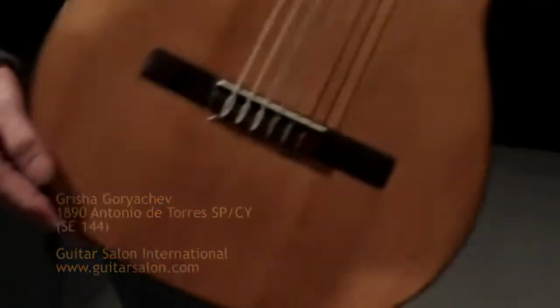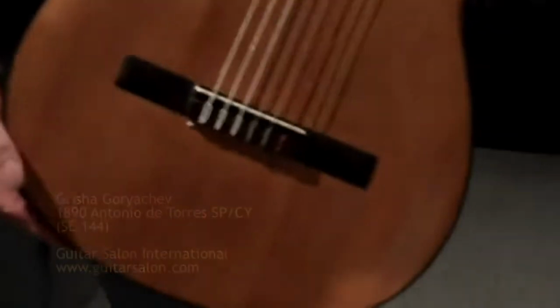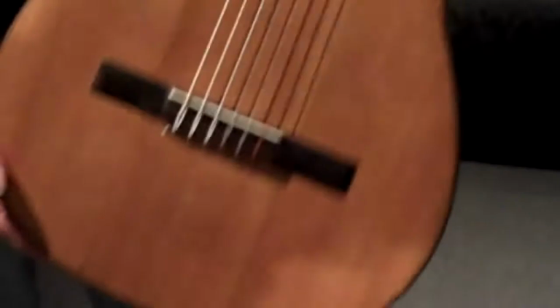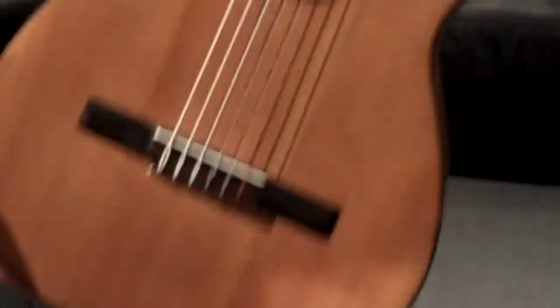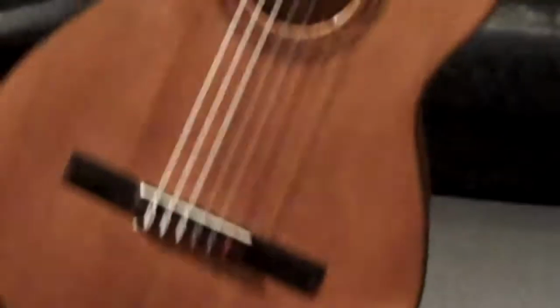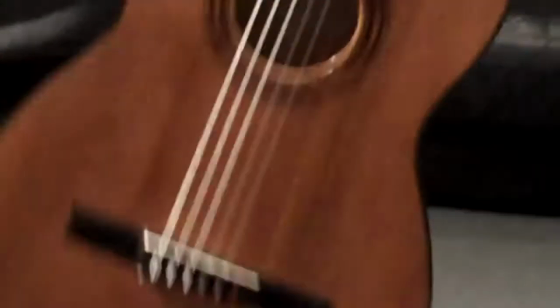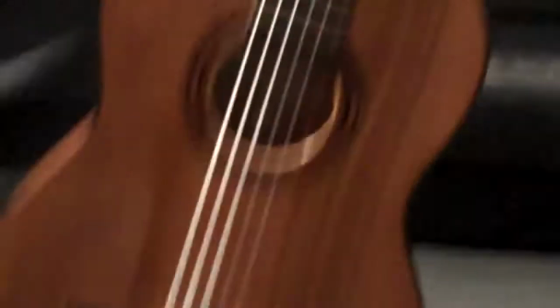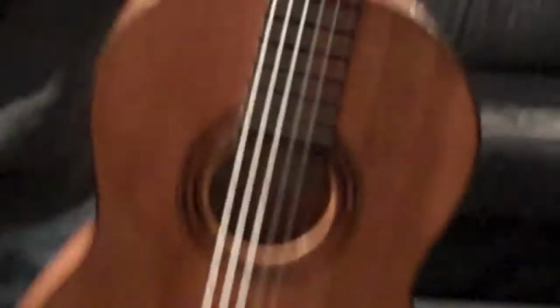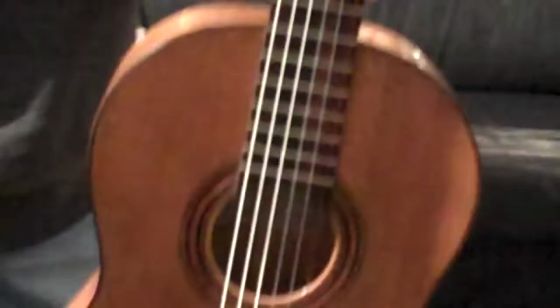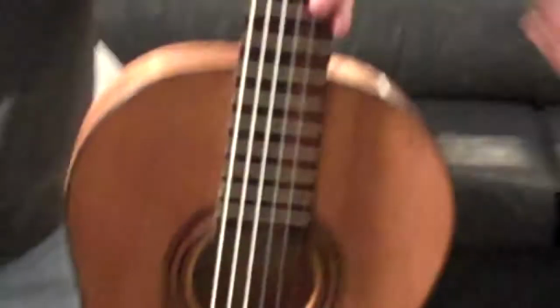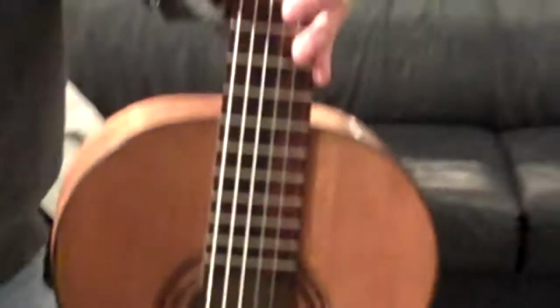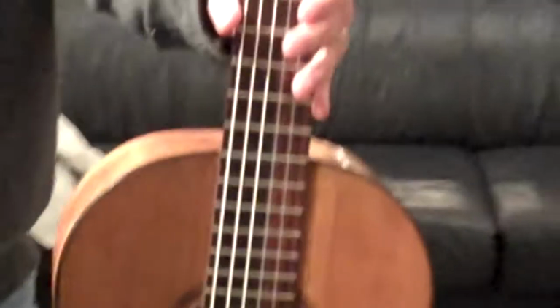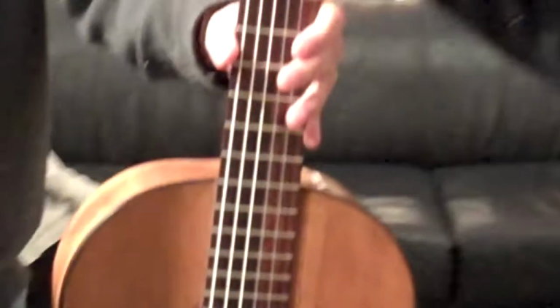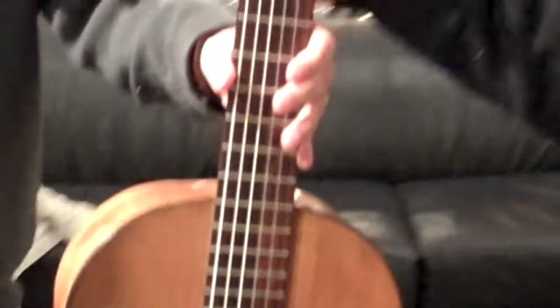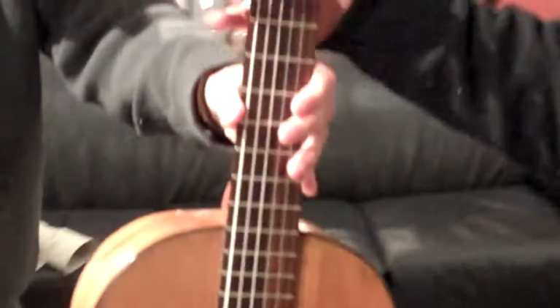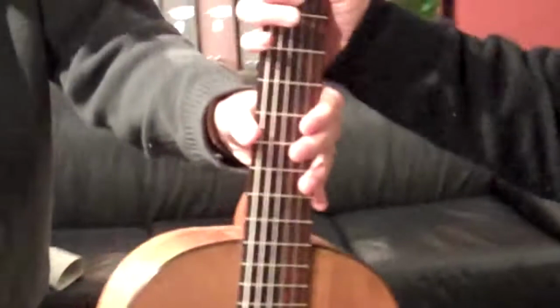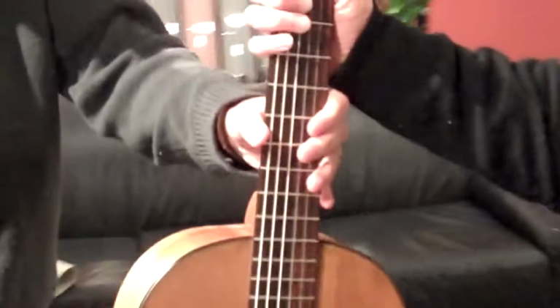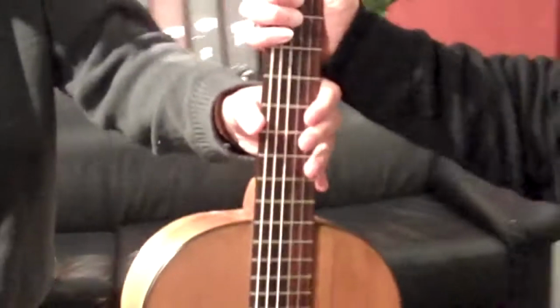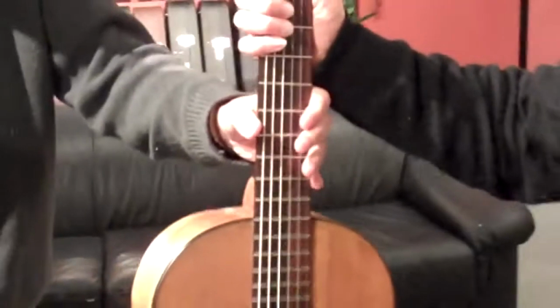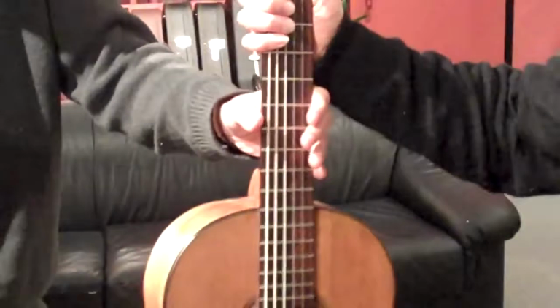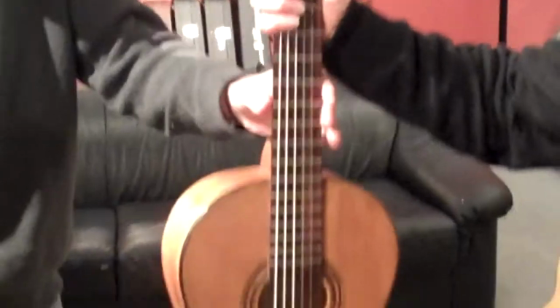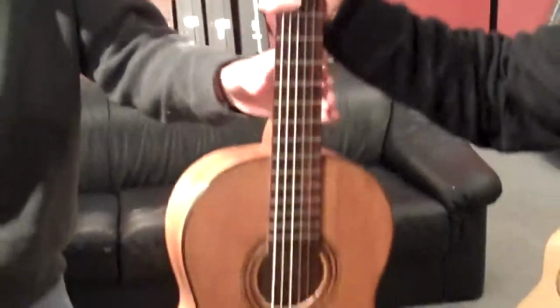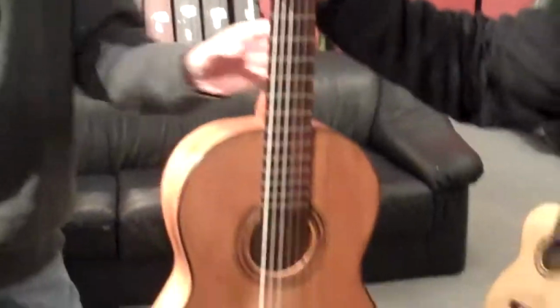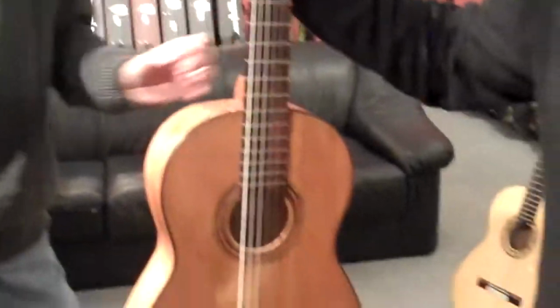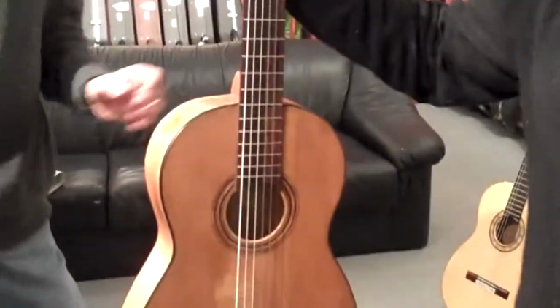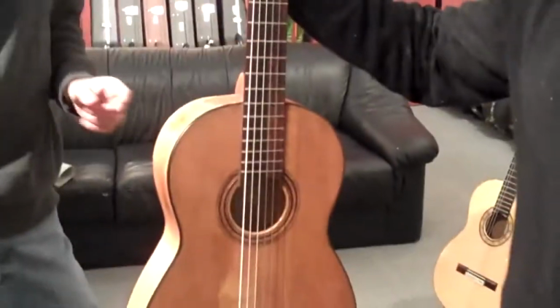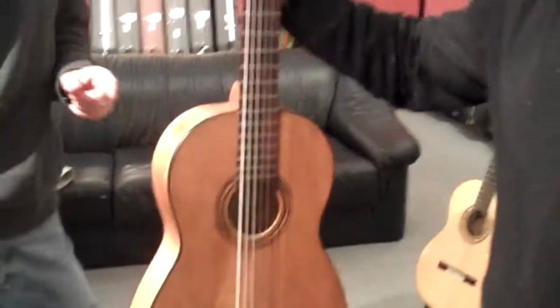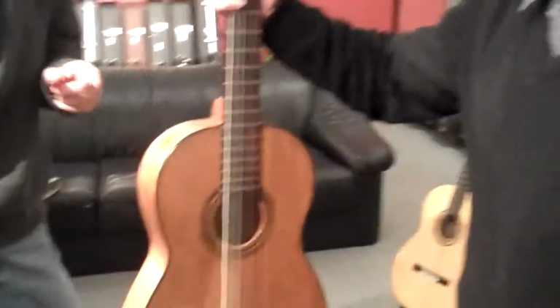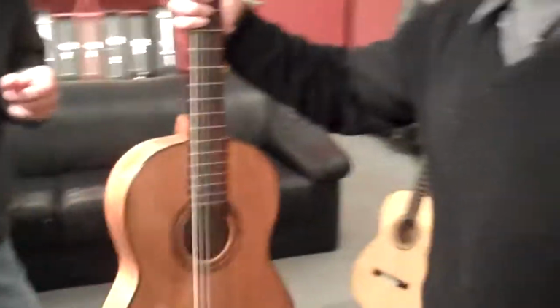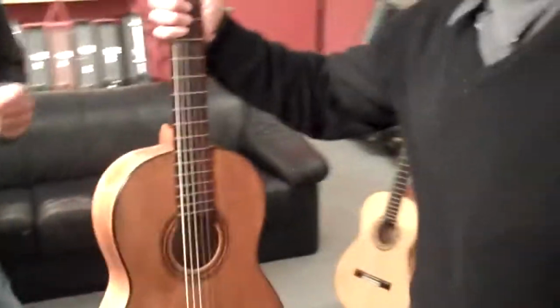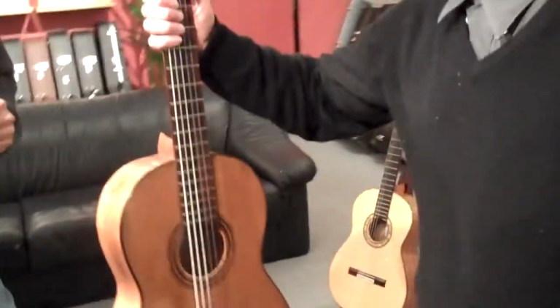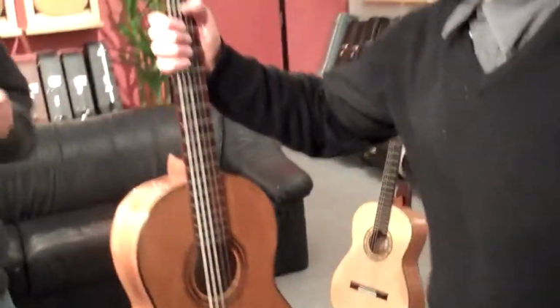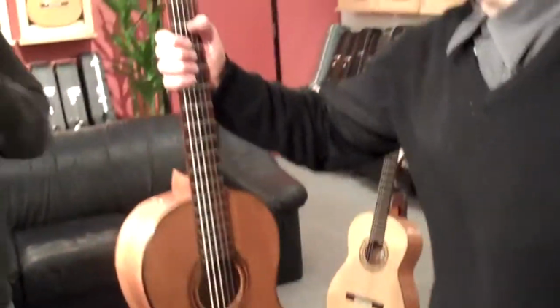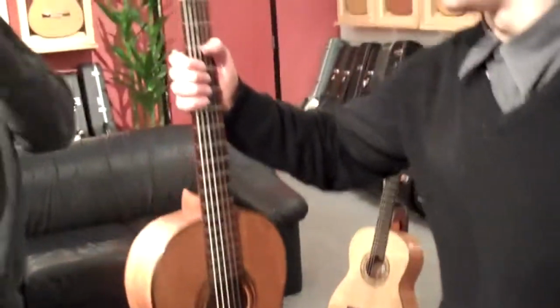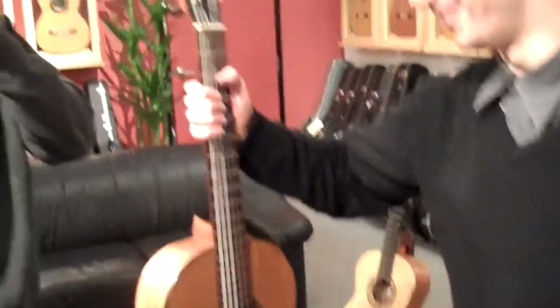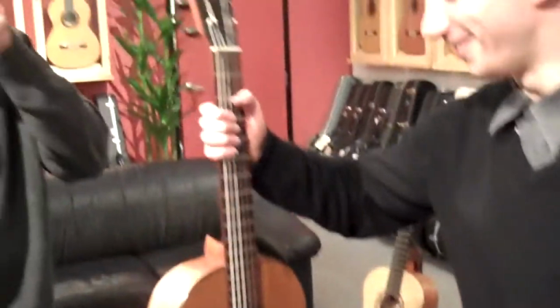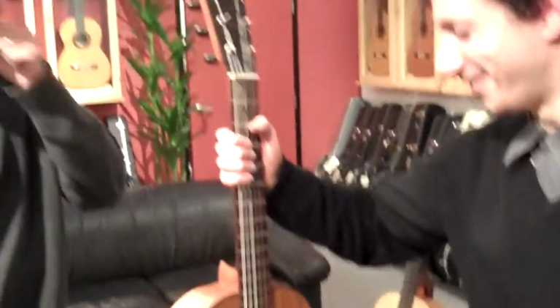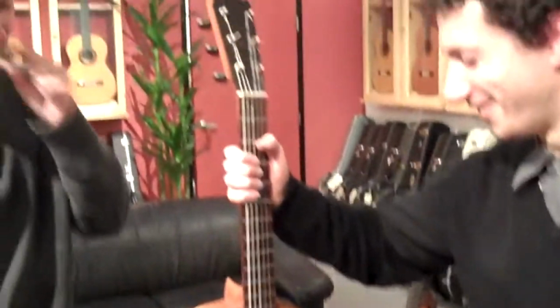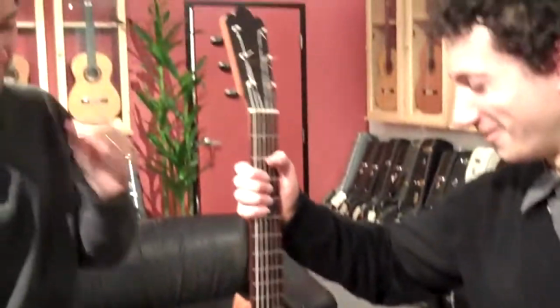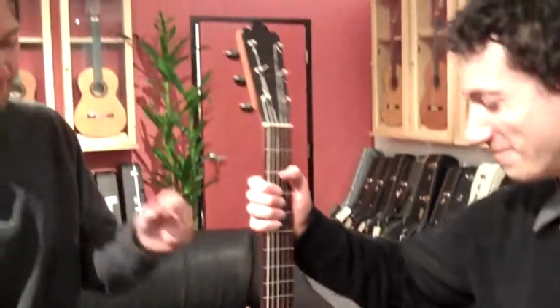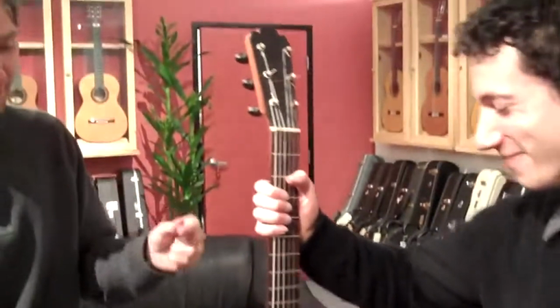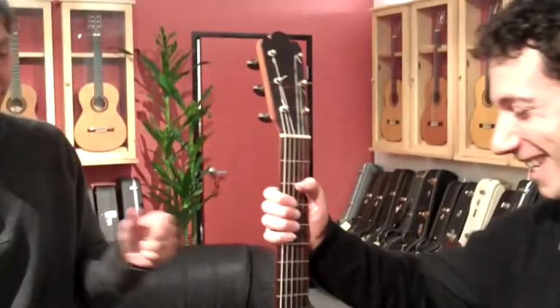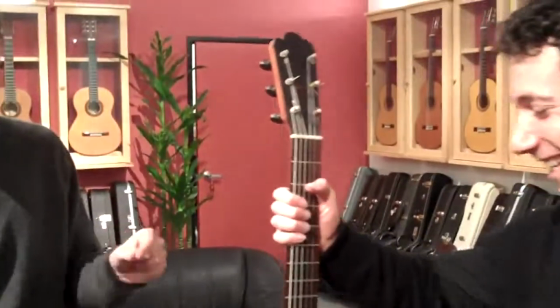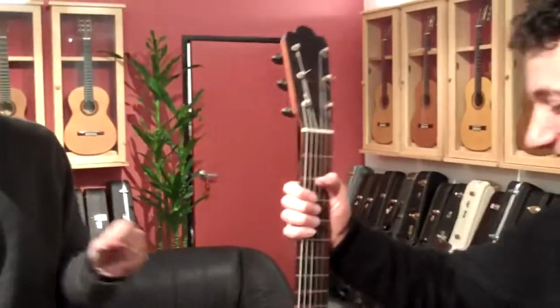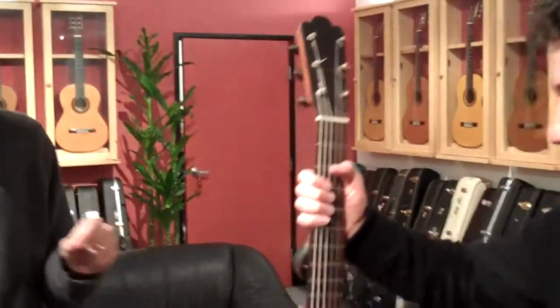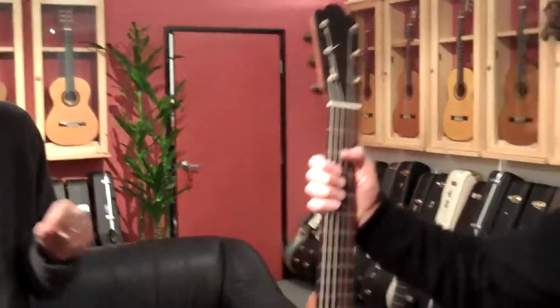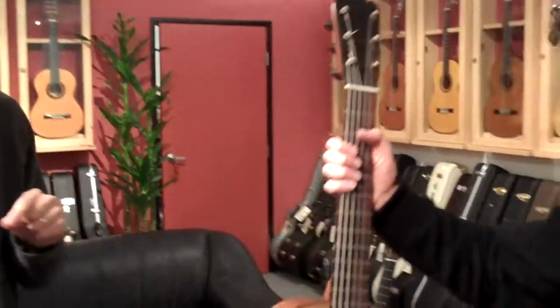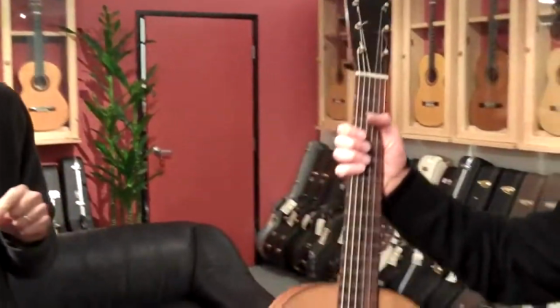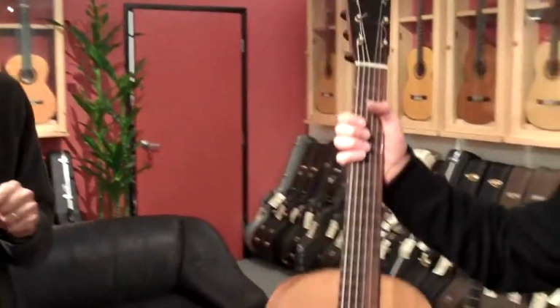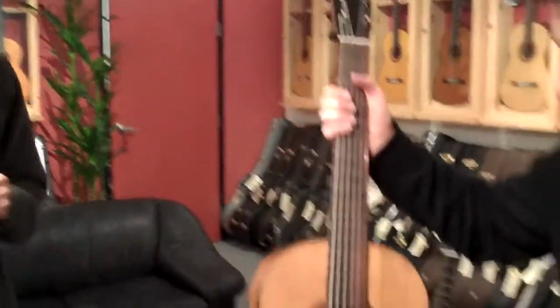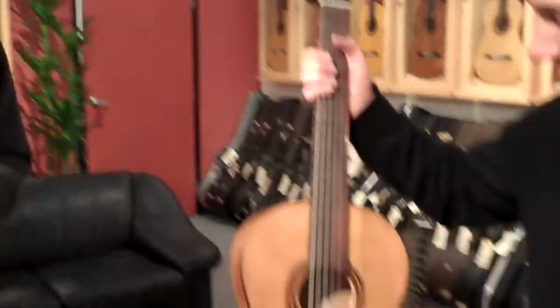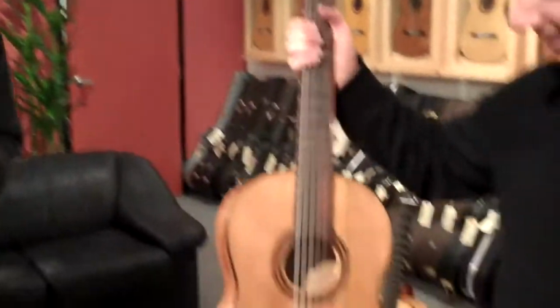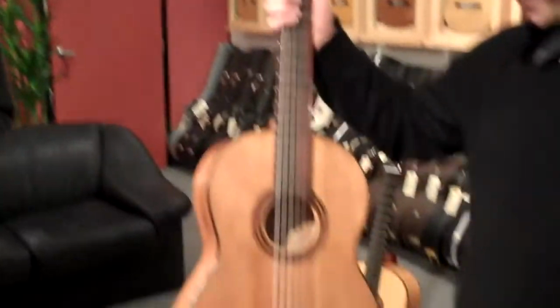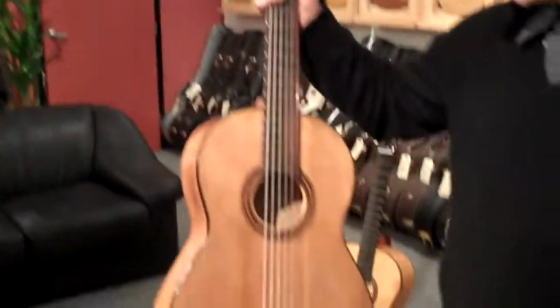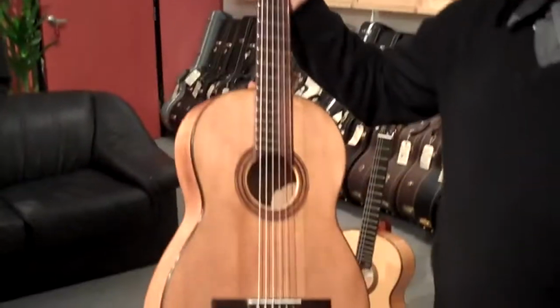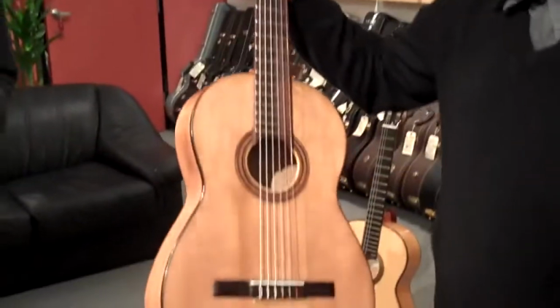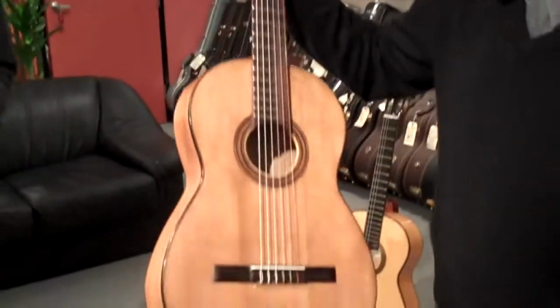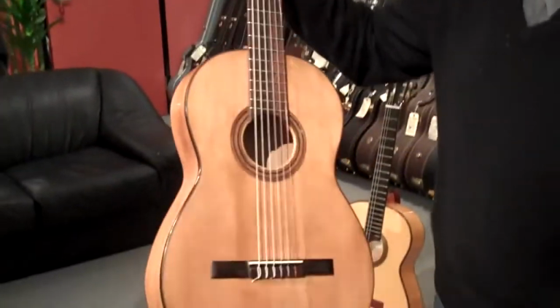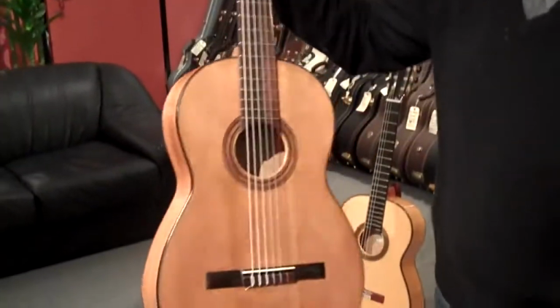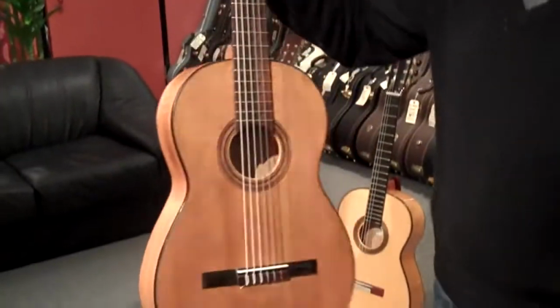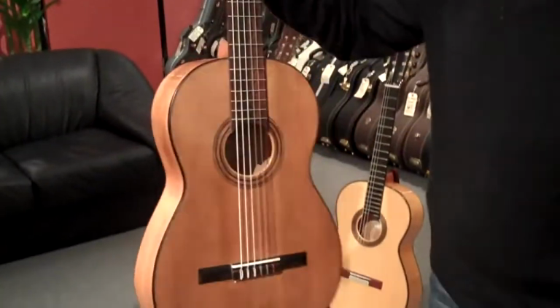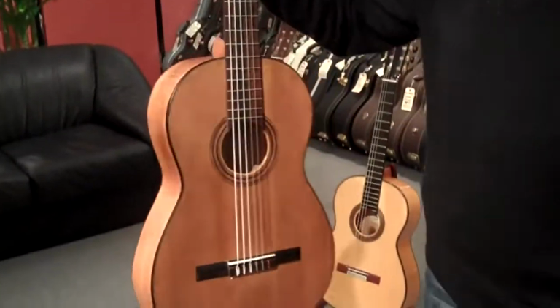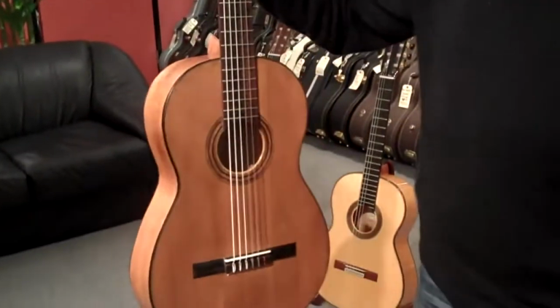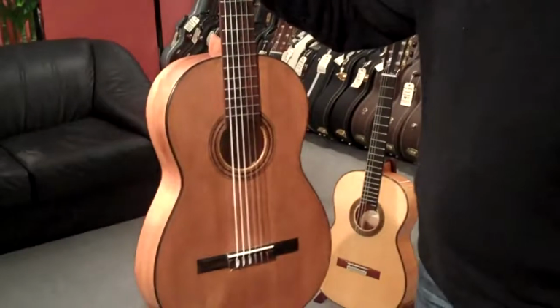This is flamenco, yeah? No. It's not flamenco. This guitar was made before there was a difference between flamenco and classical. This is life.